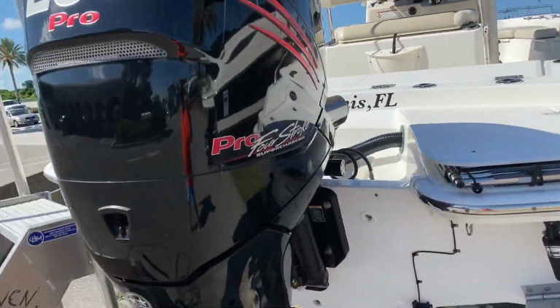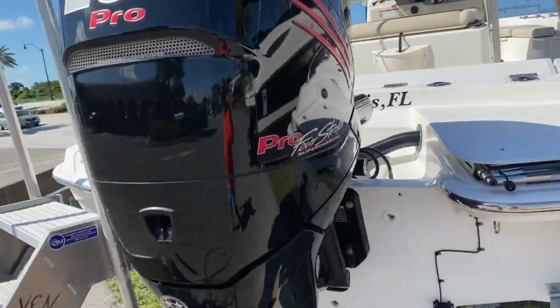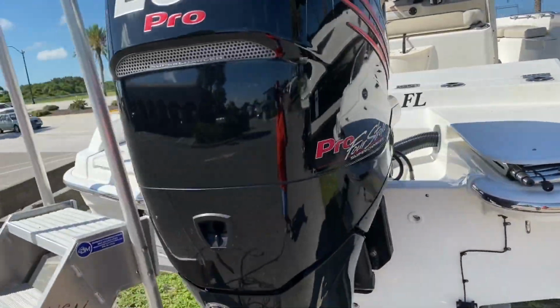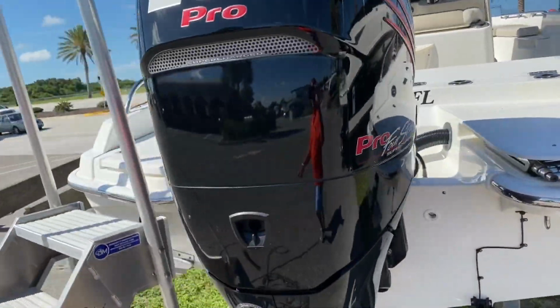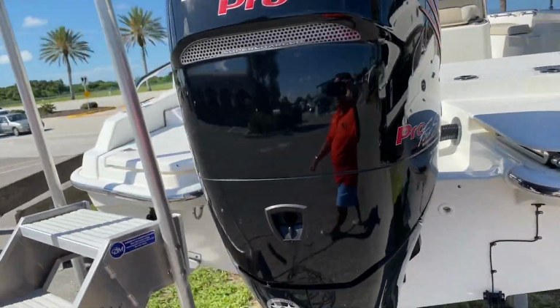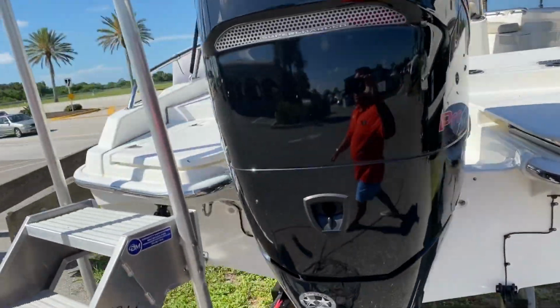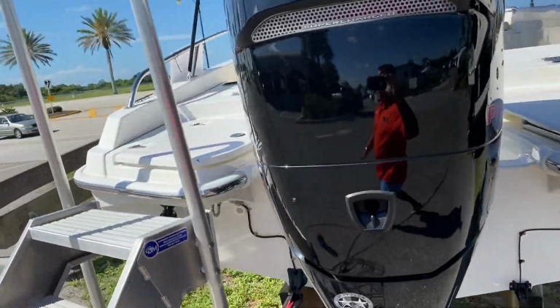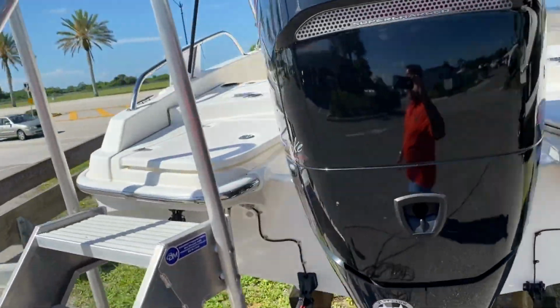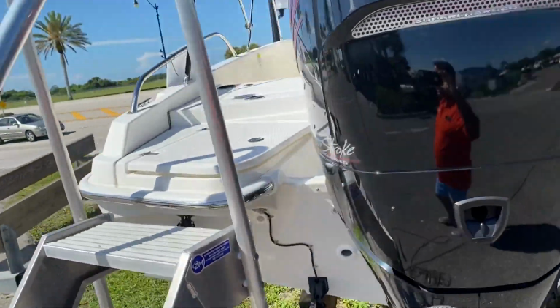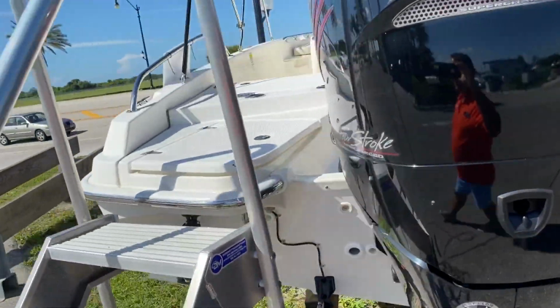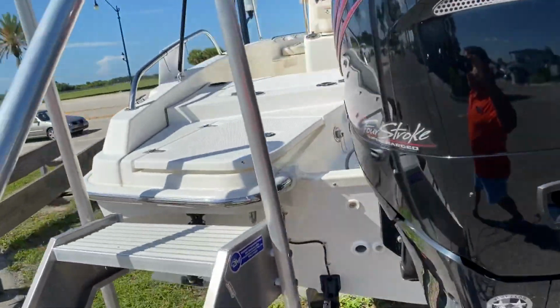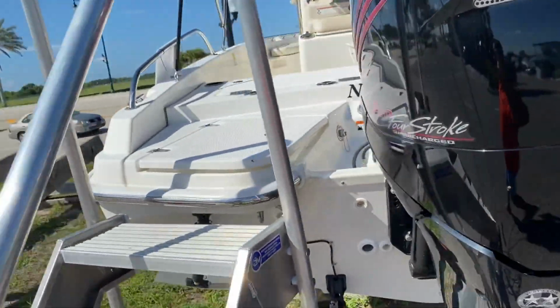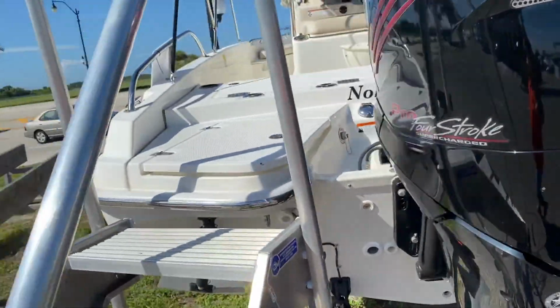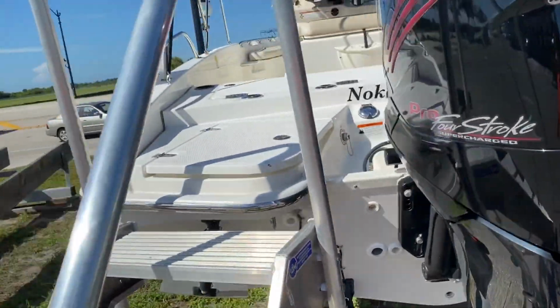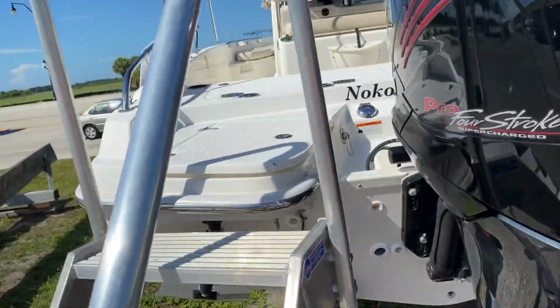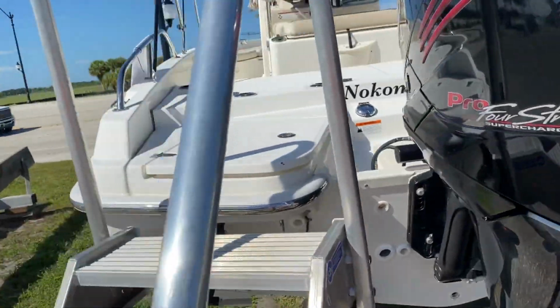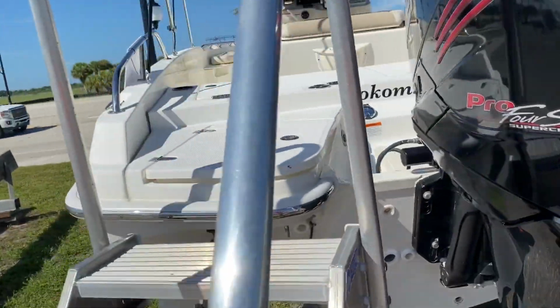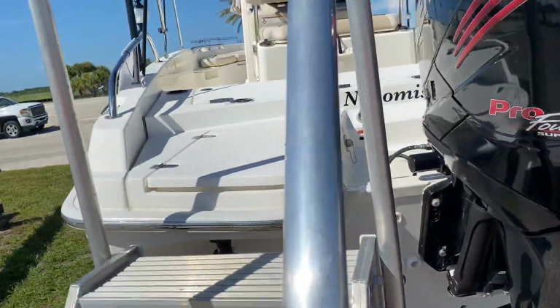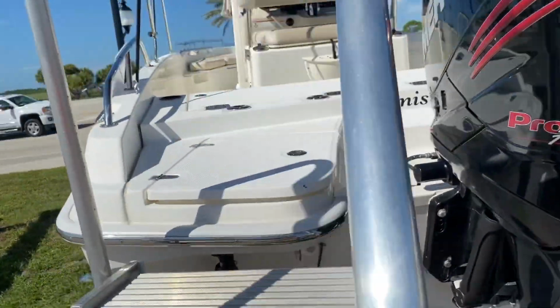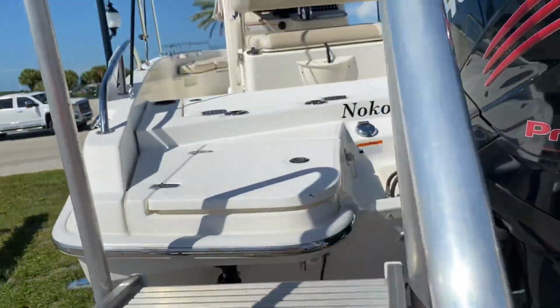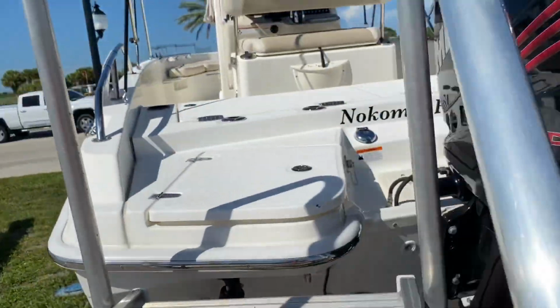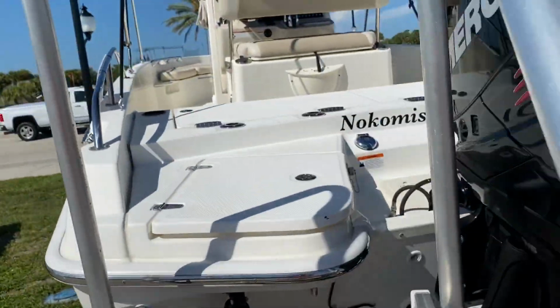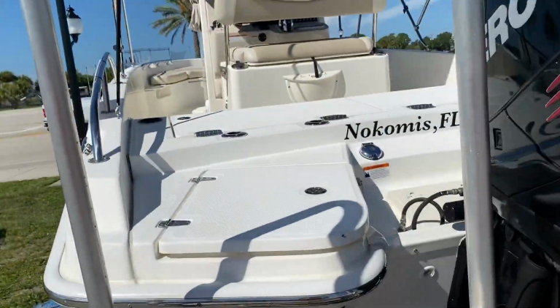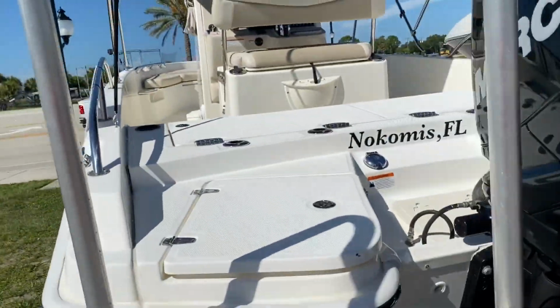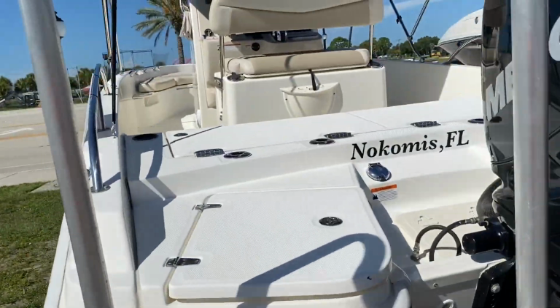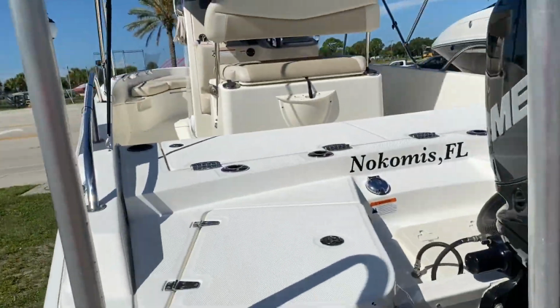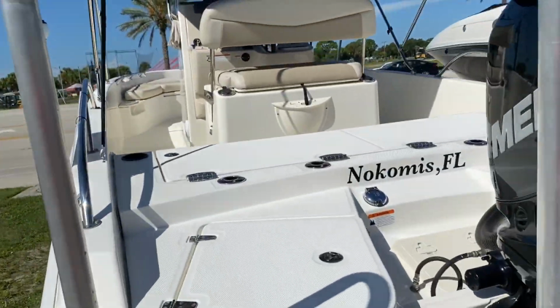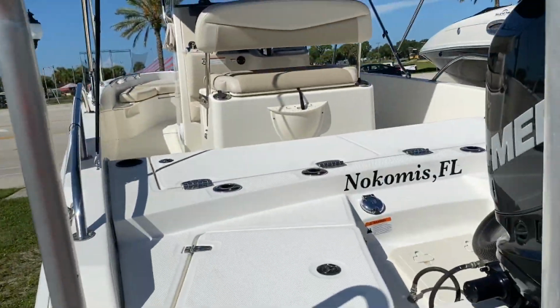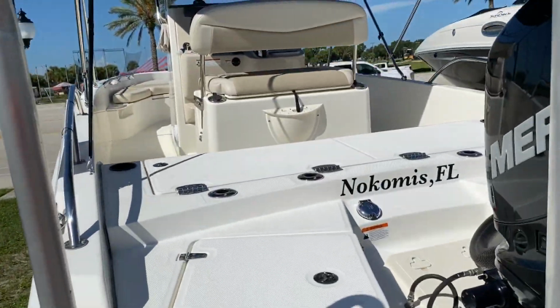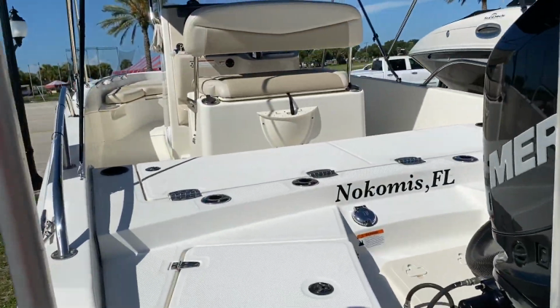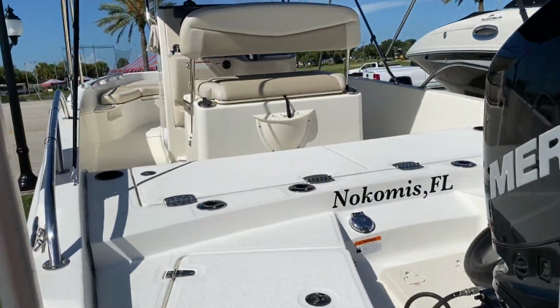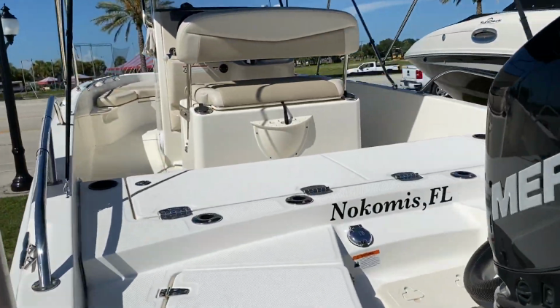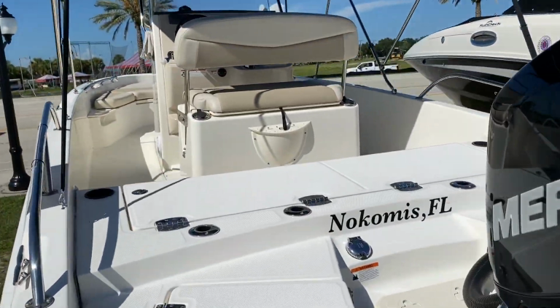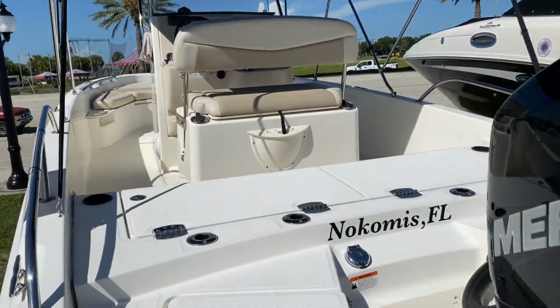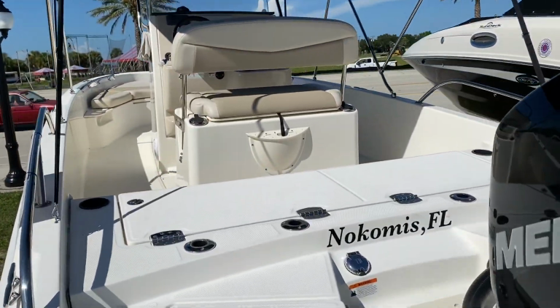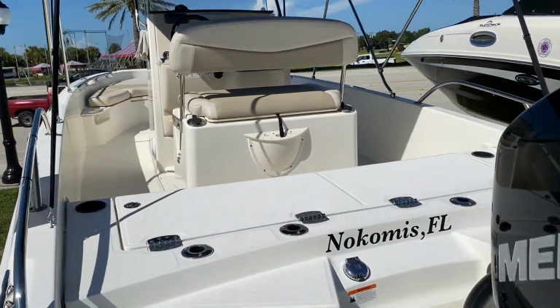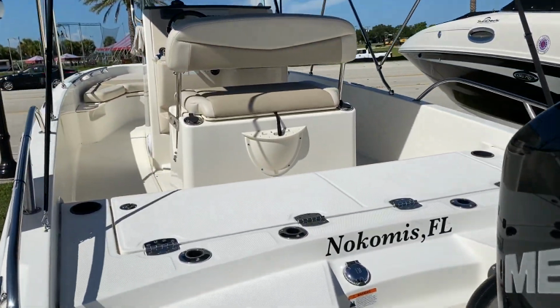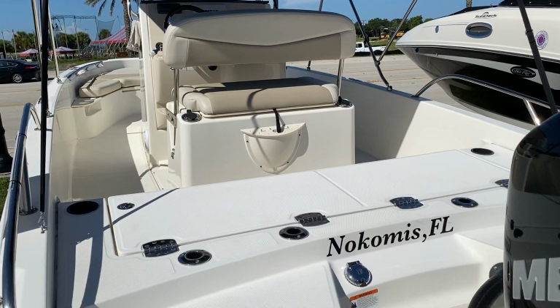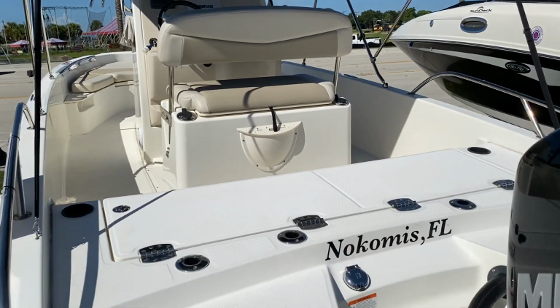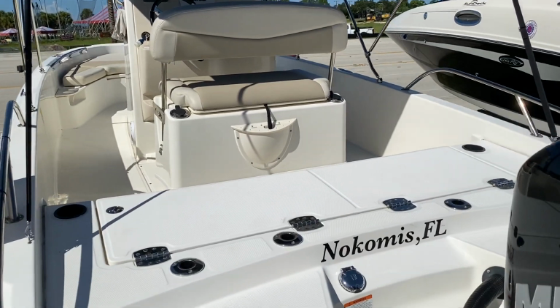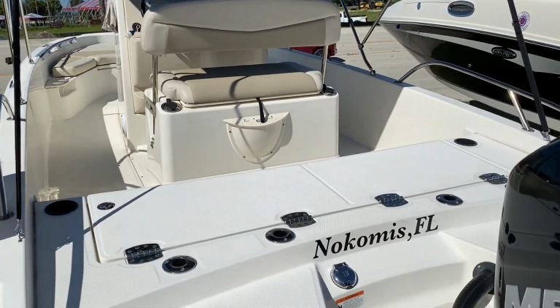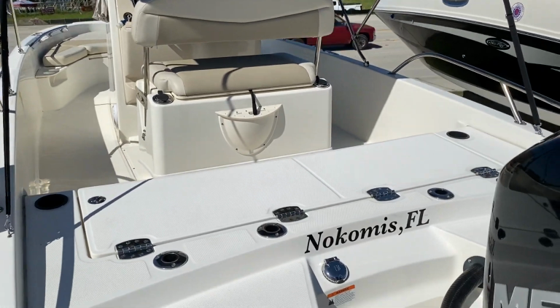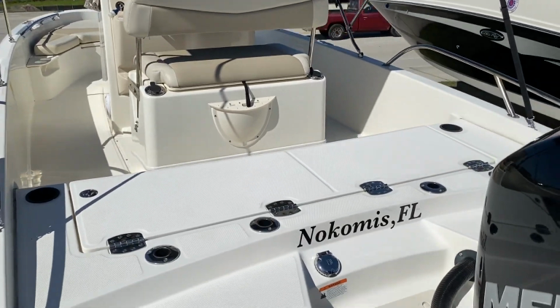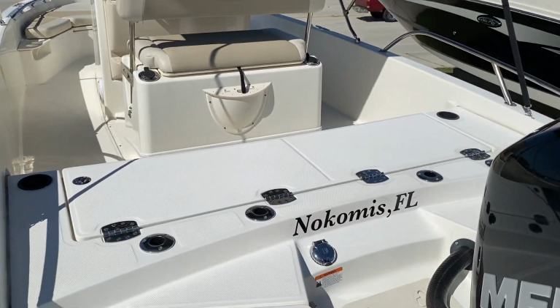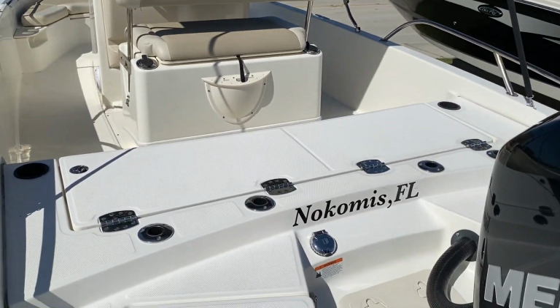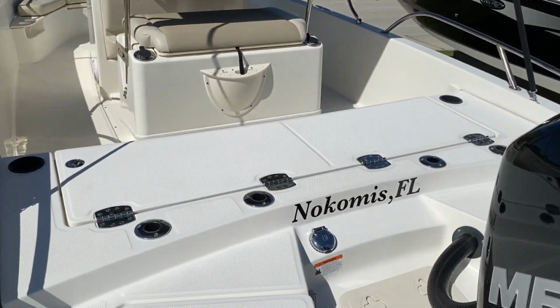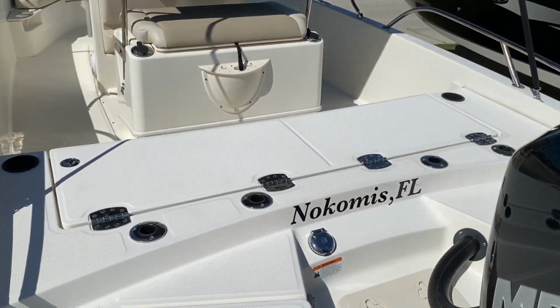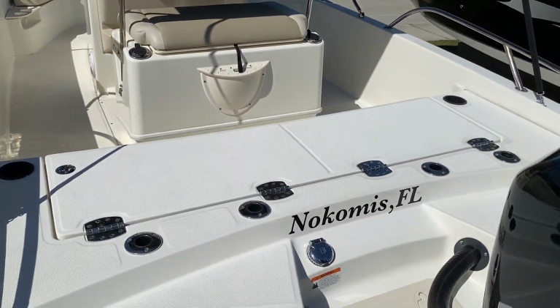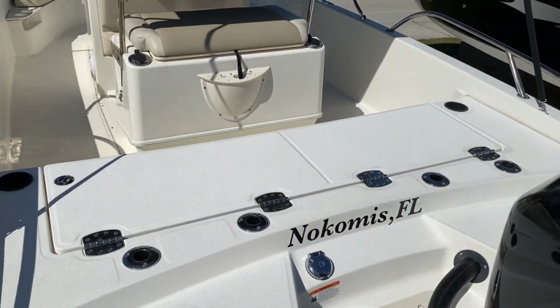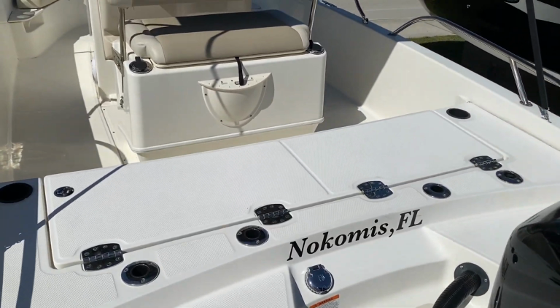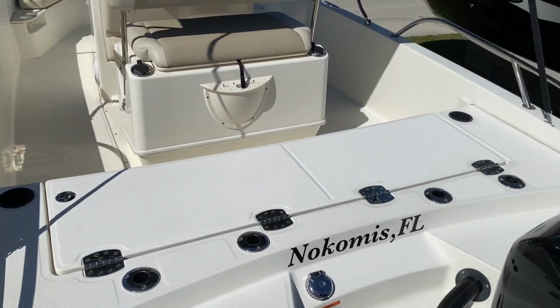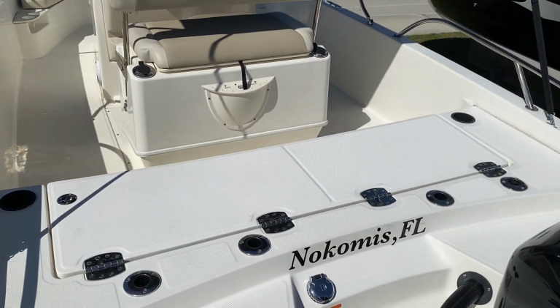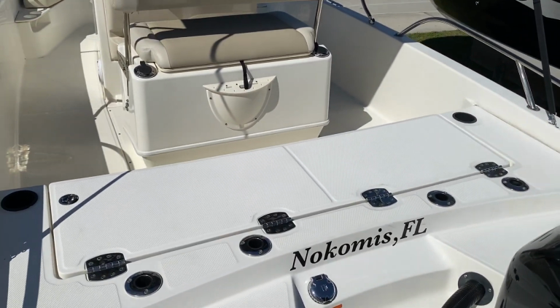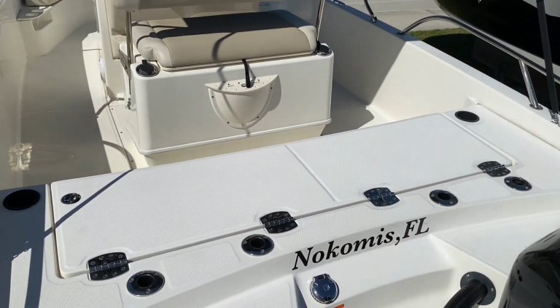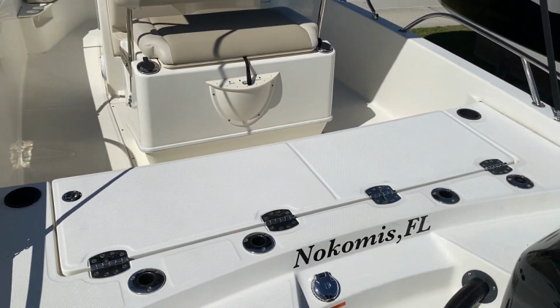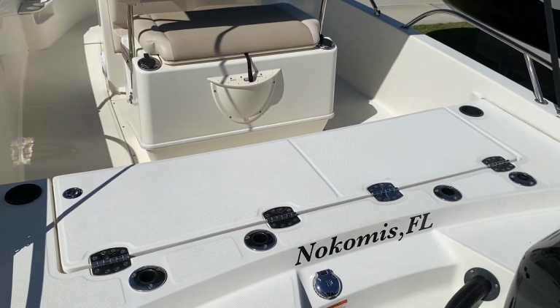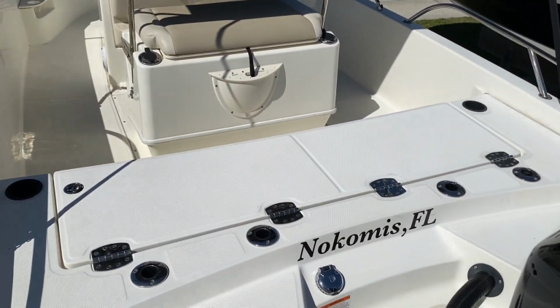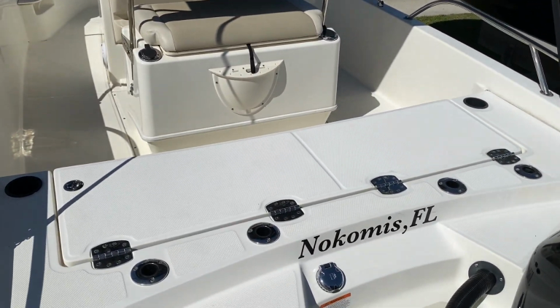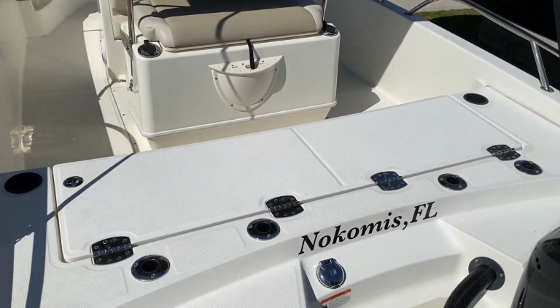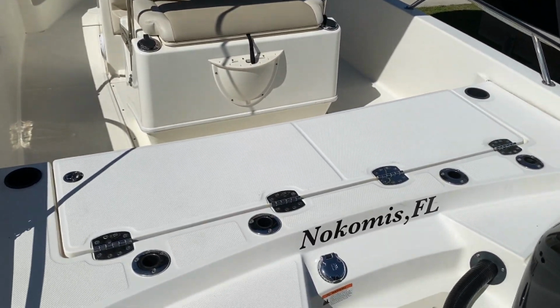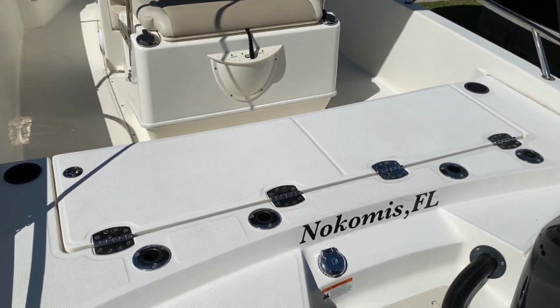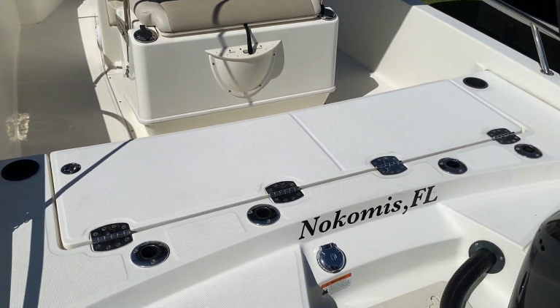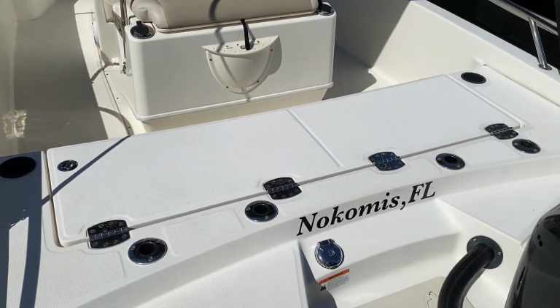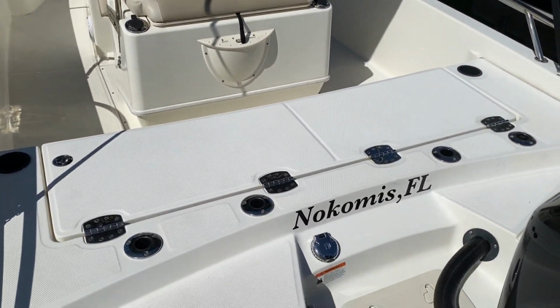The 210 is a very popular boat — great little fishing boat, great family boat. It gives you a lot of seating for a 21-foot boat.